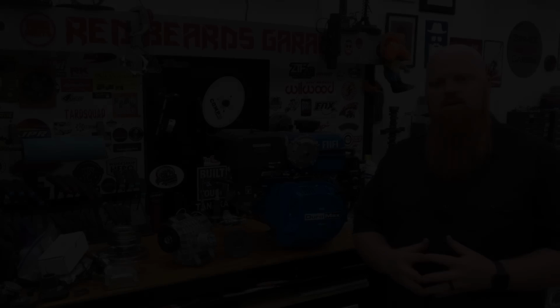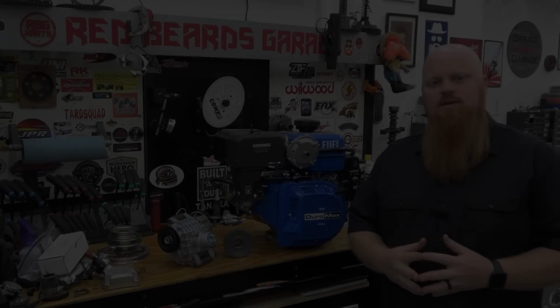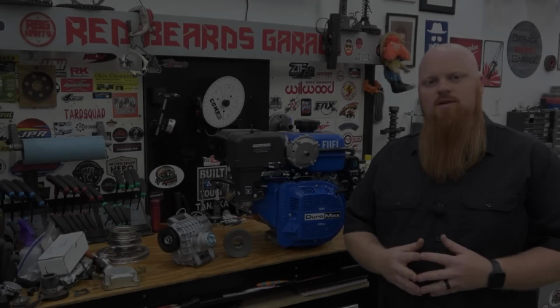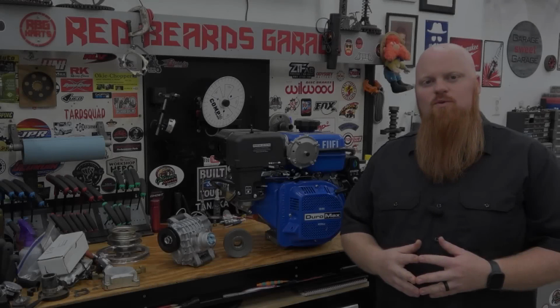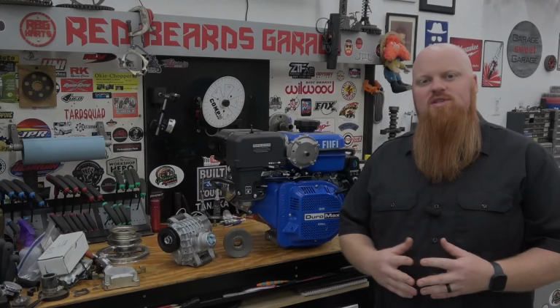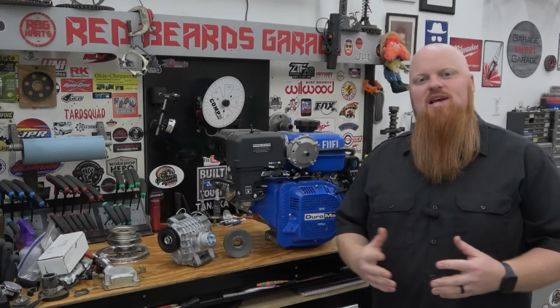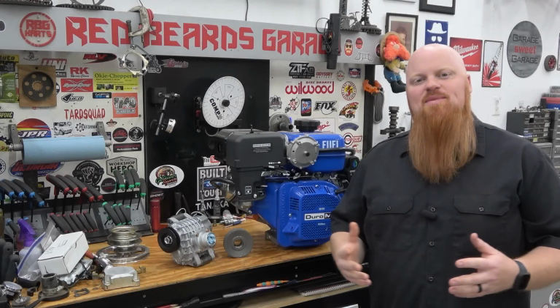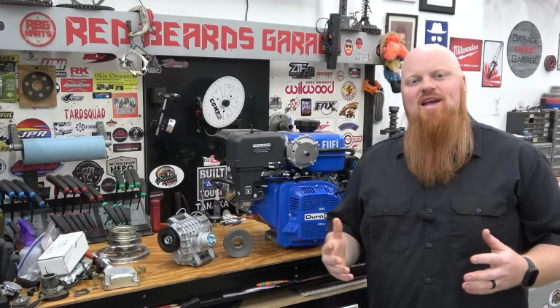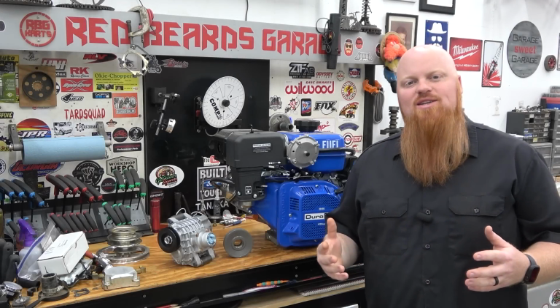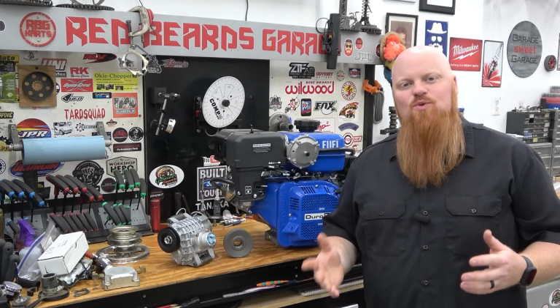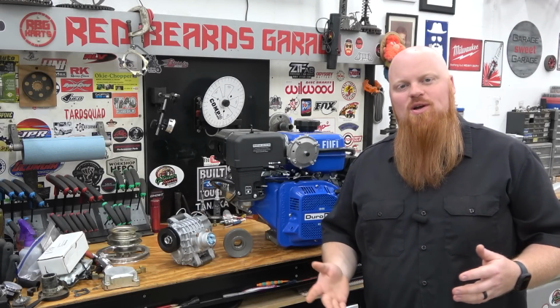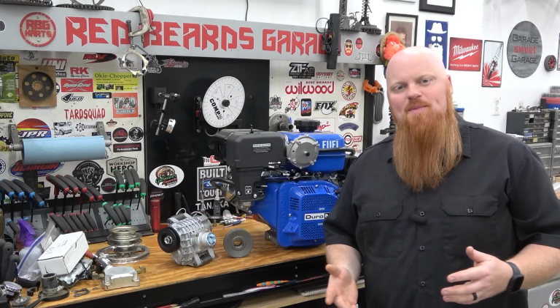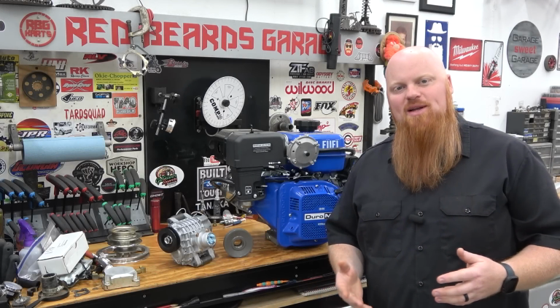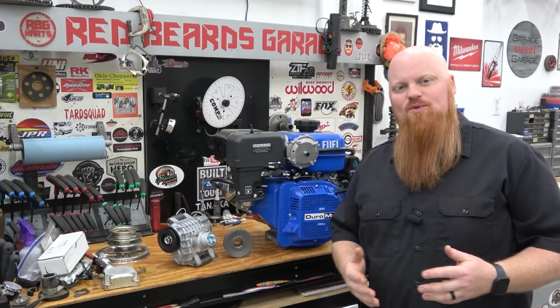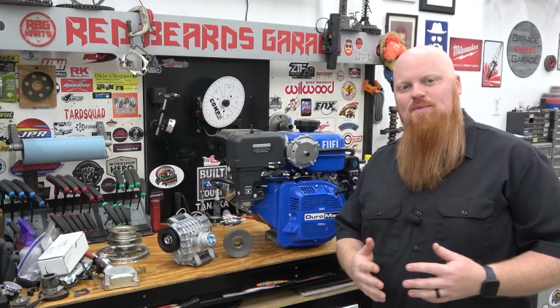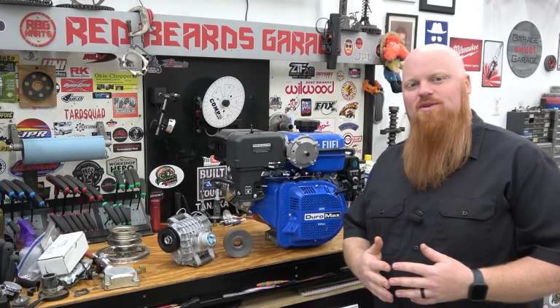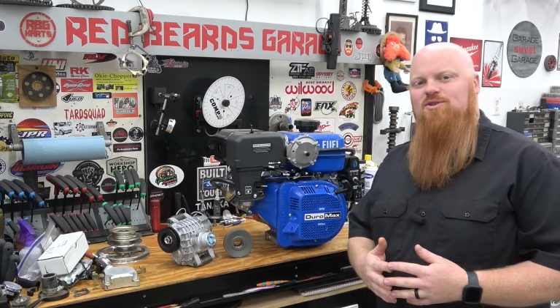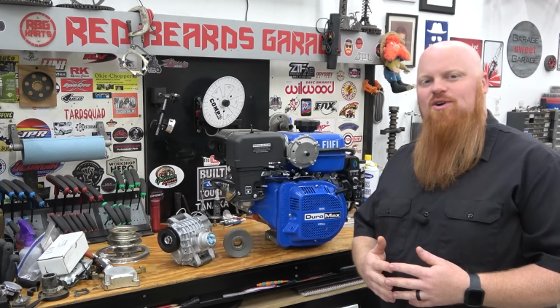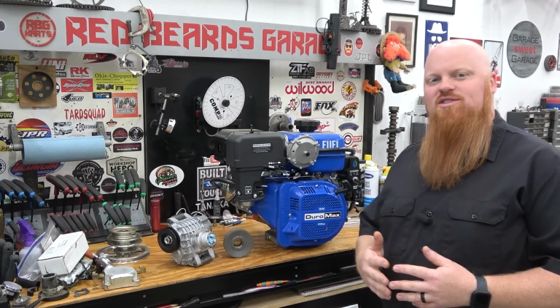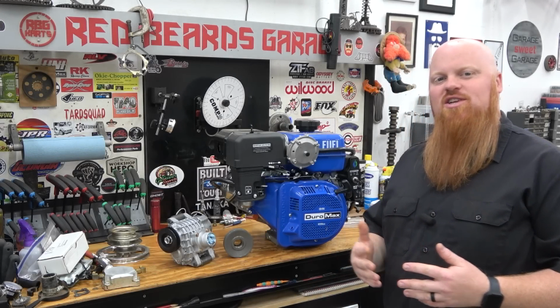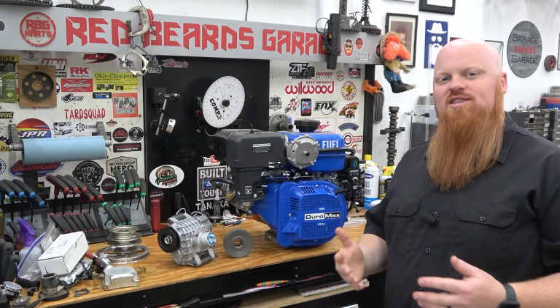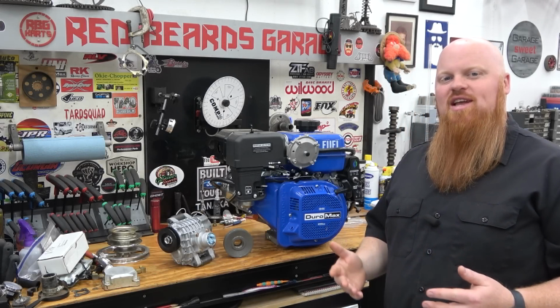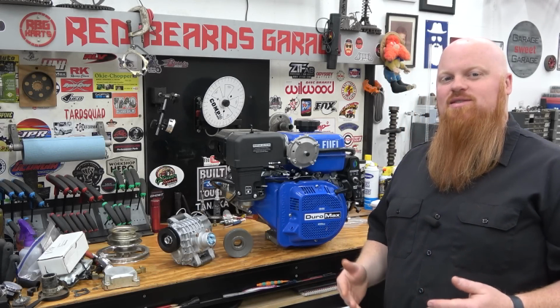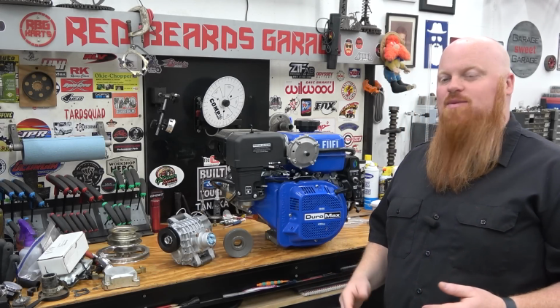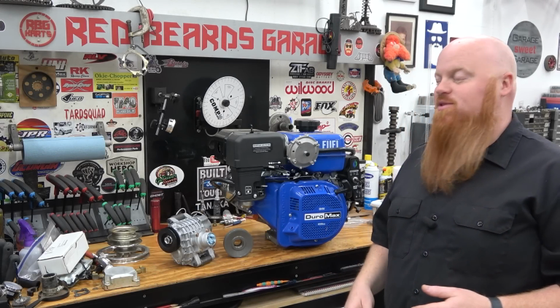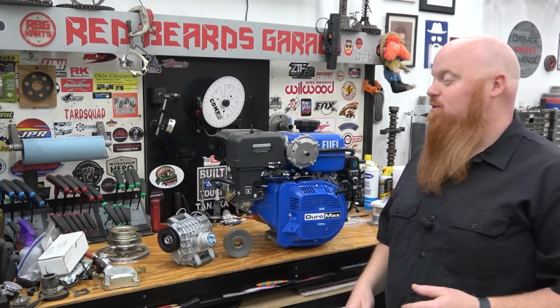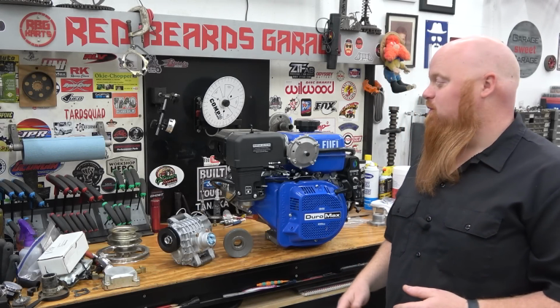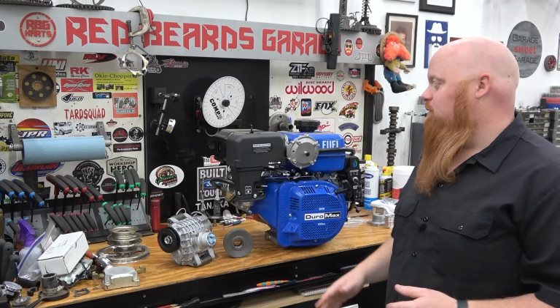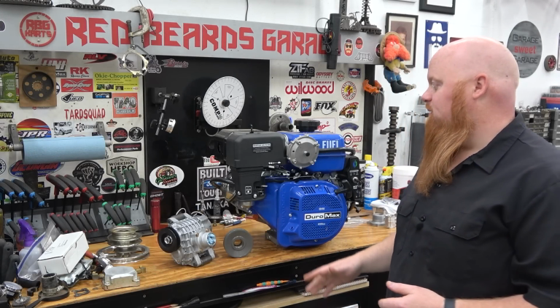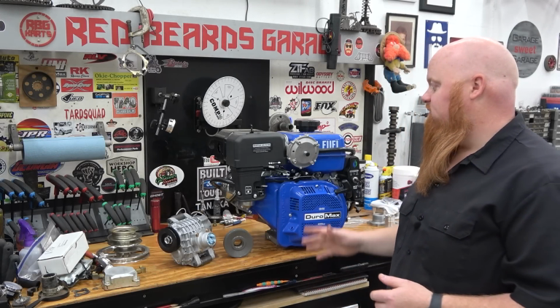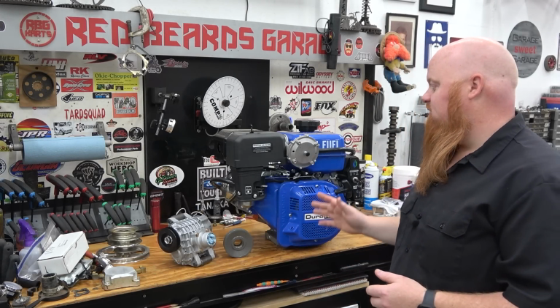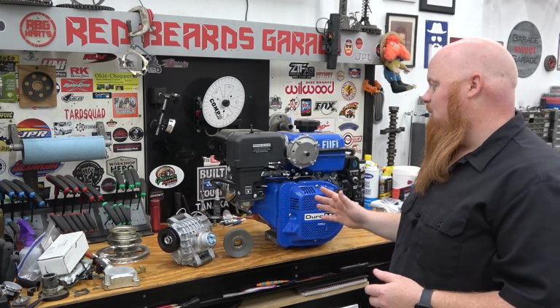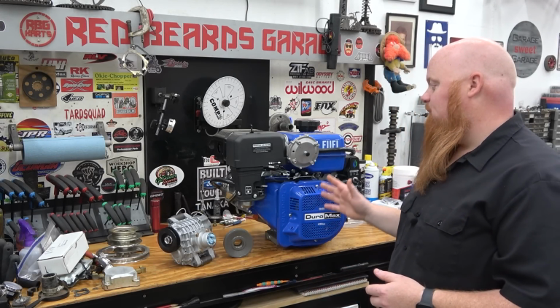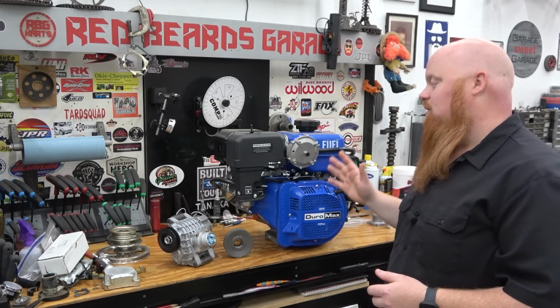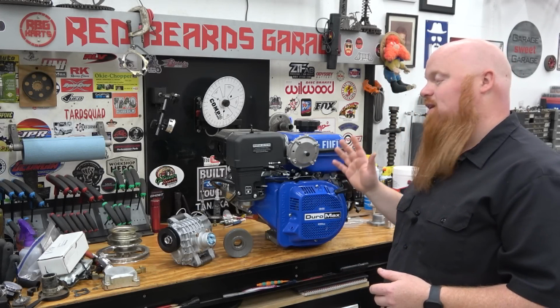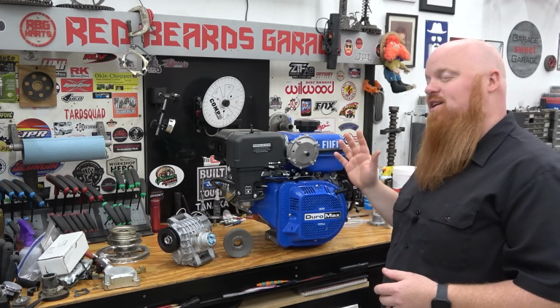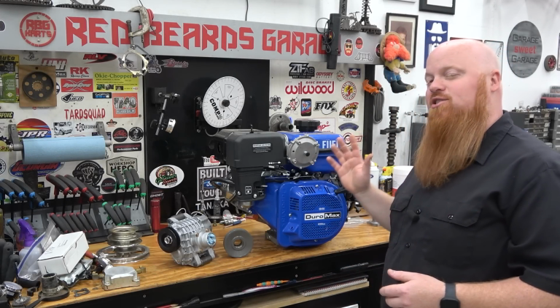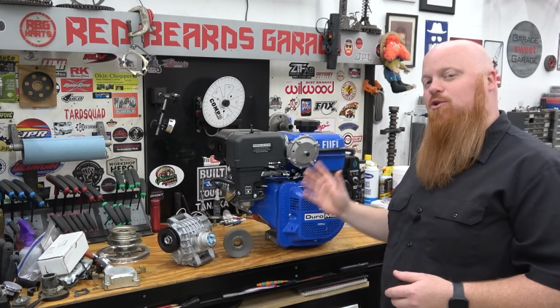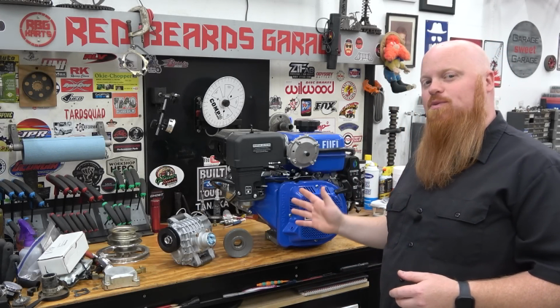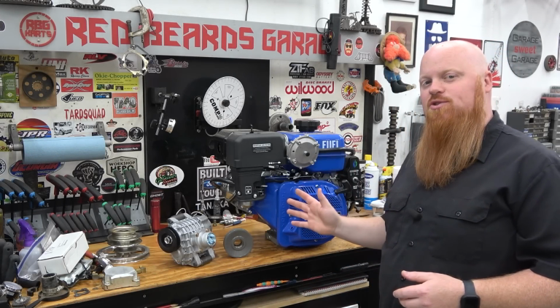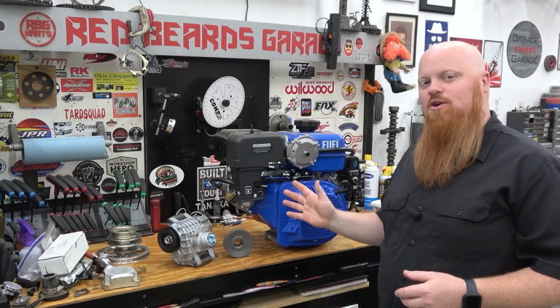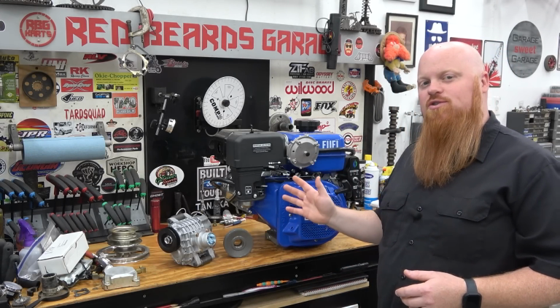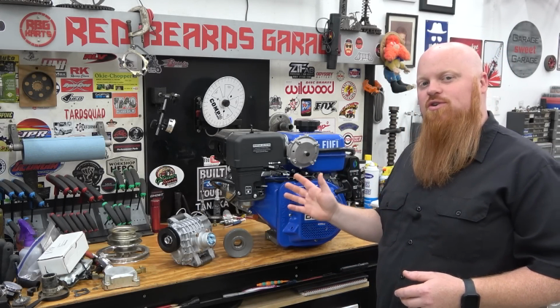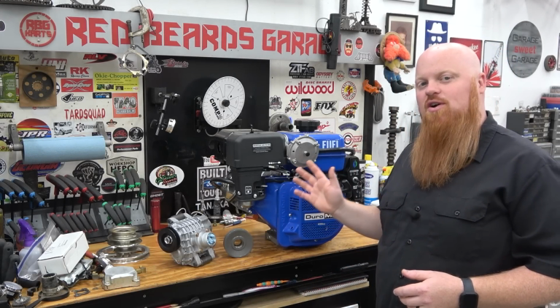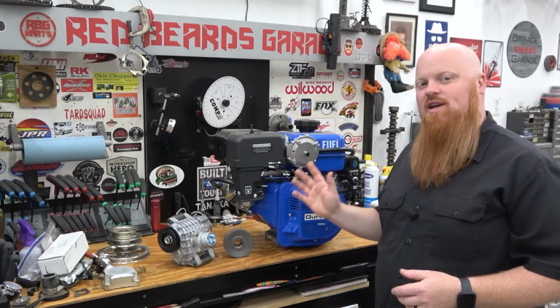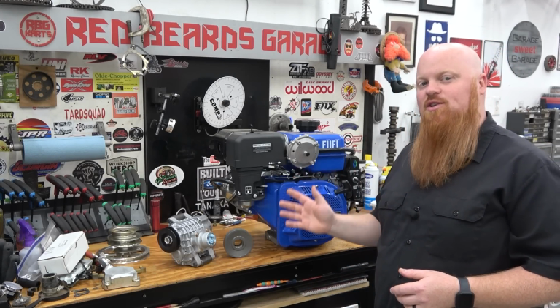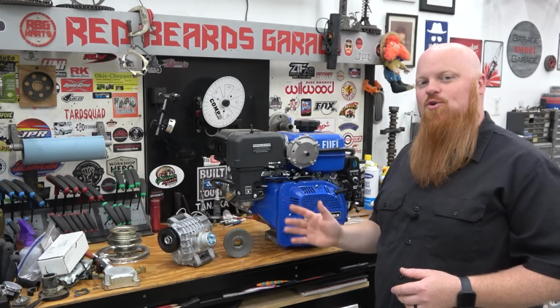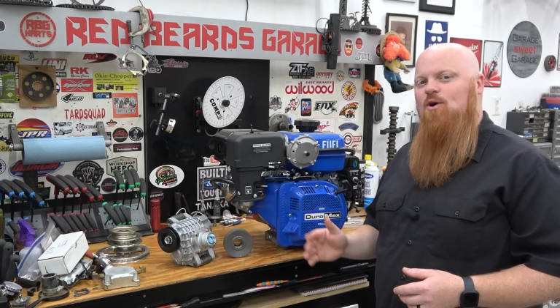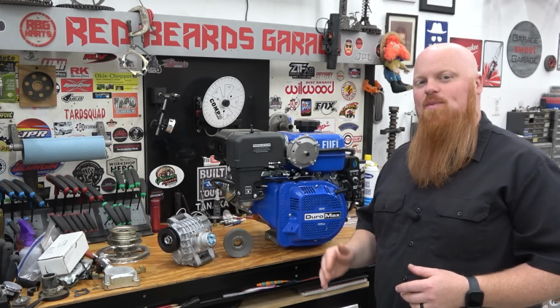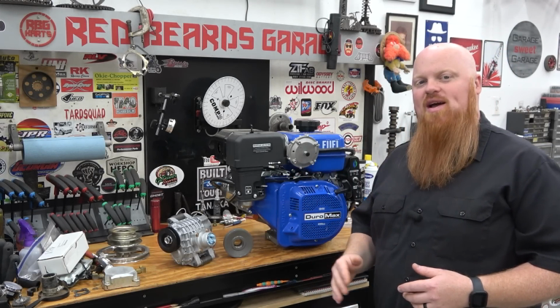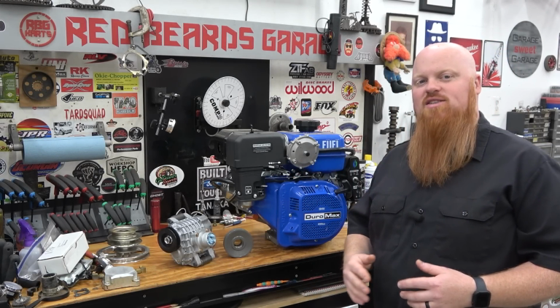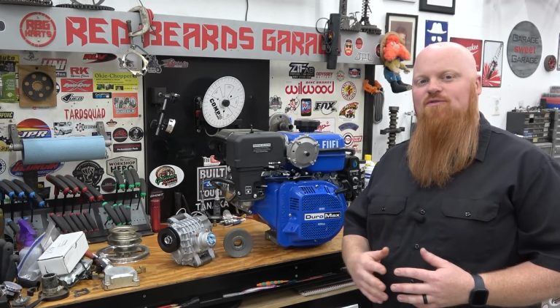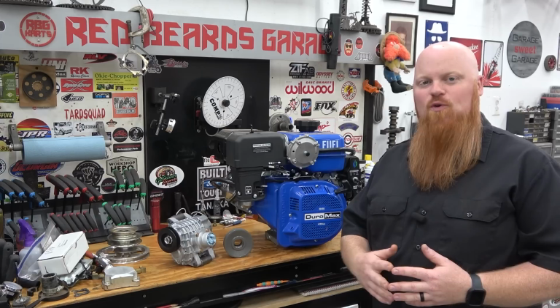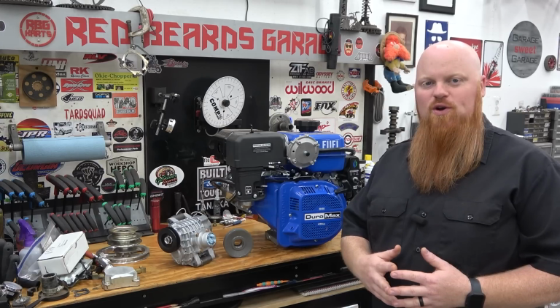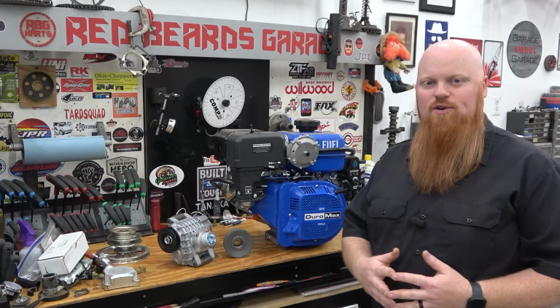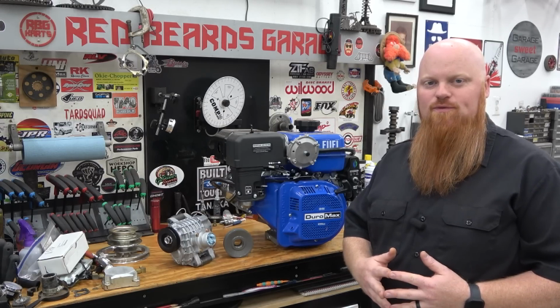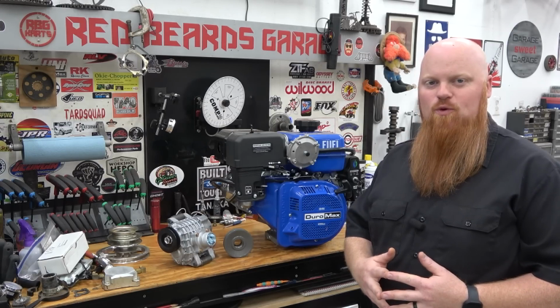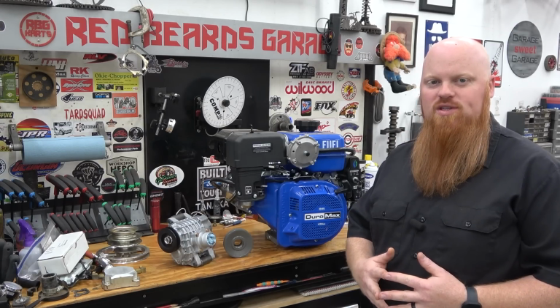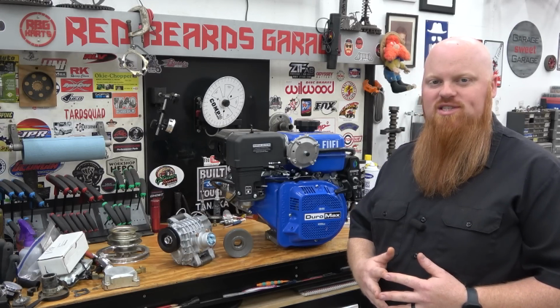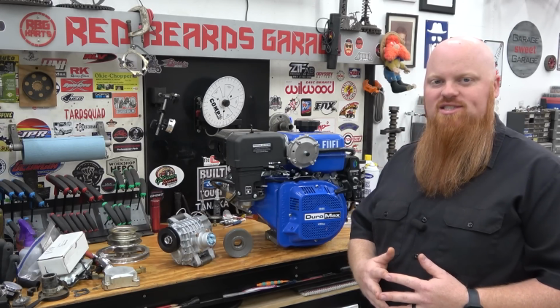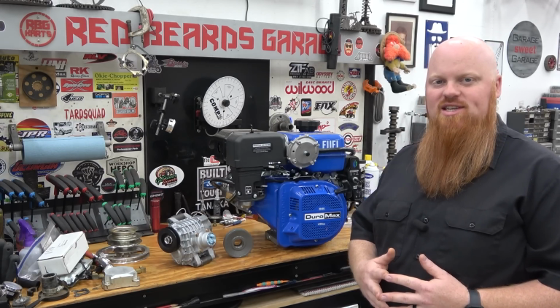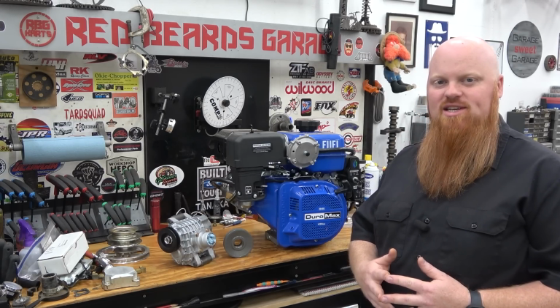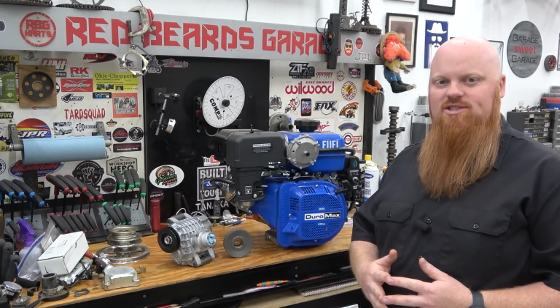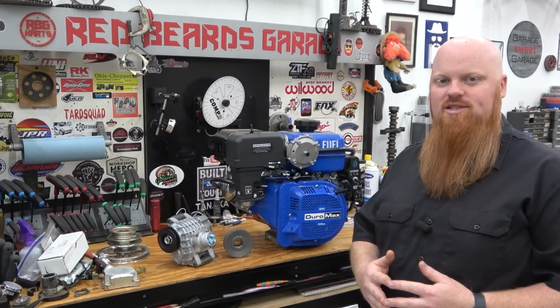What is happening guys? Welcome back to Redbeard's Garage. On today's episode we're going to be slapping a supercharger on a Duromax 440cc engine.